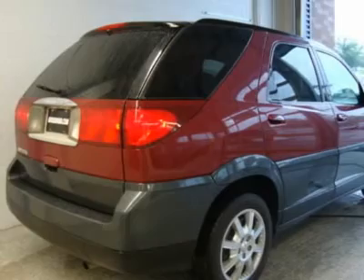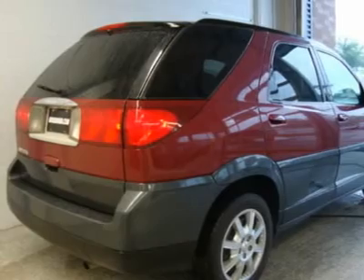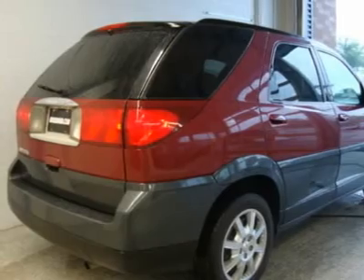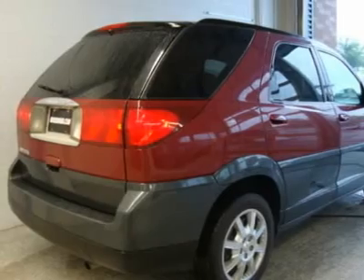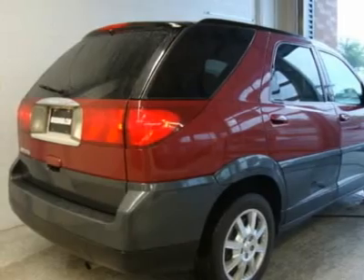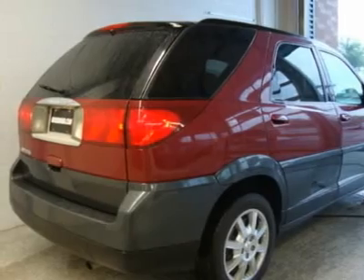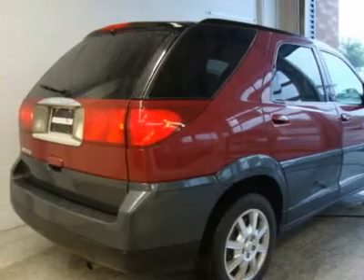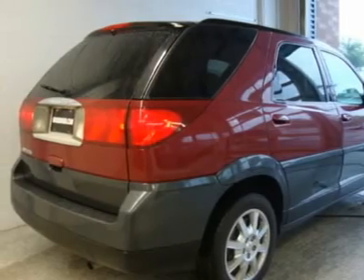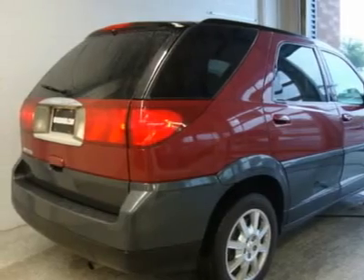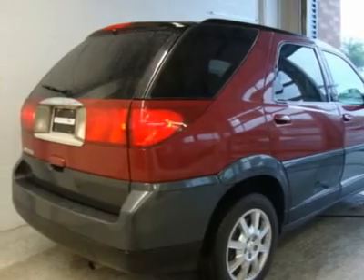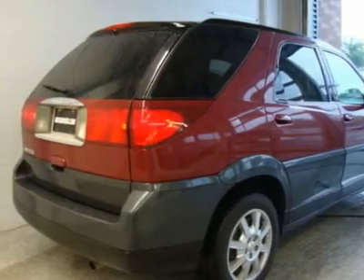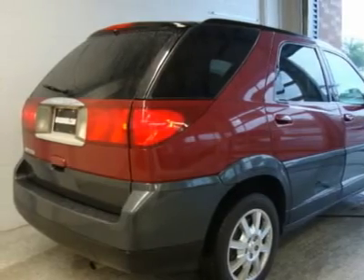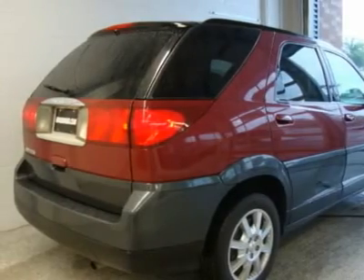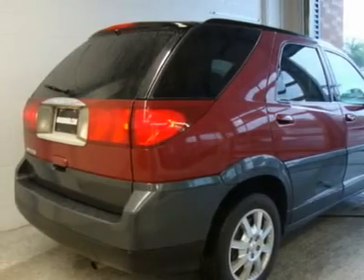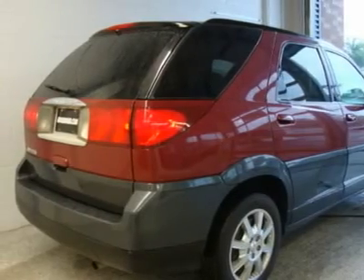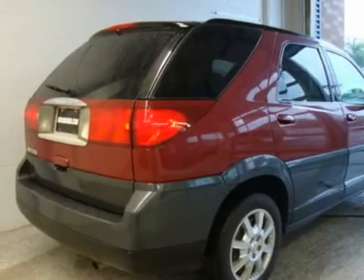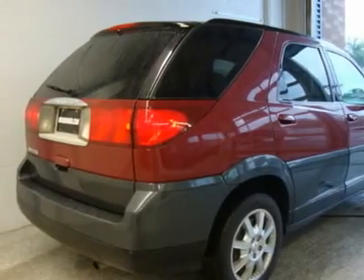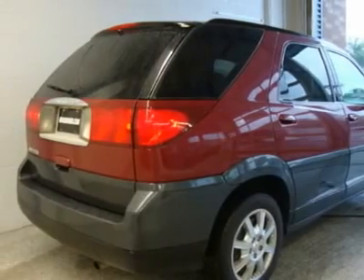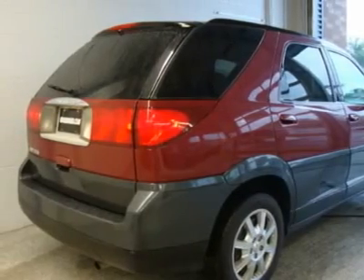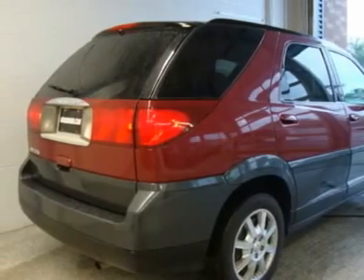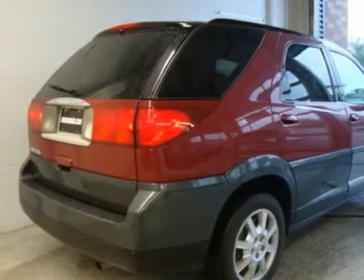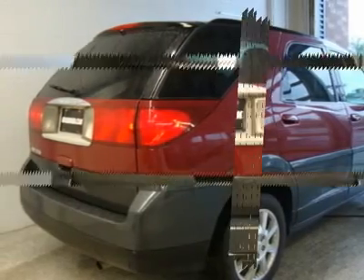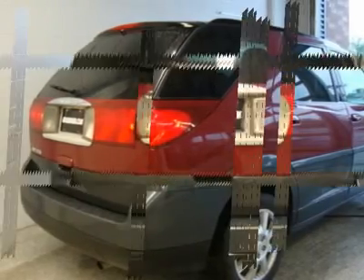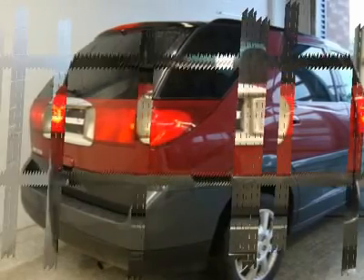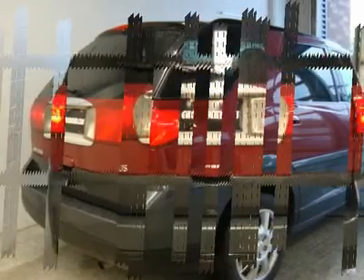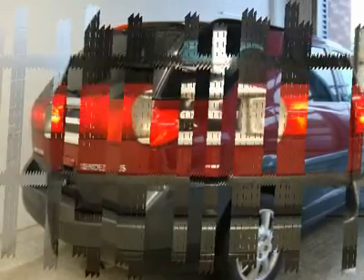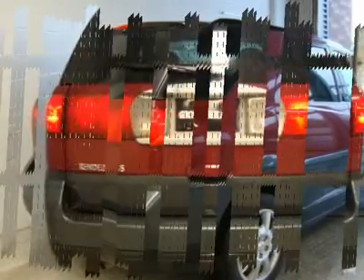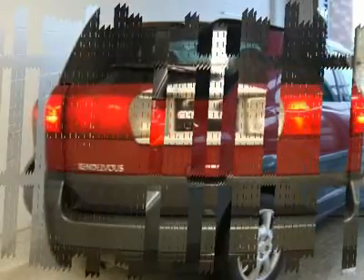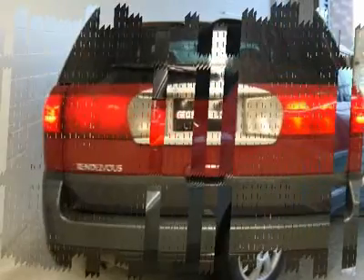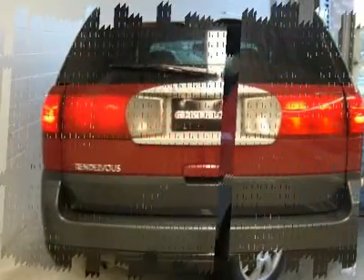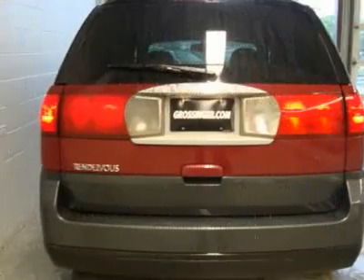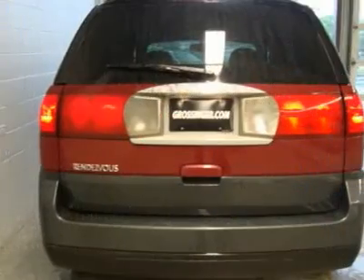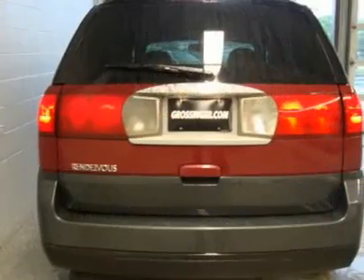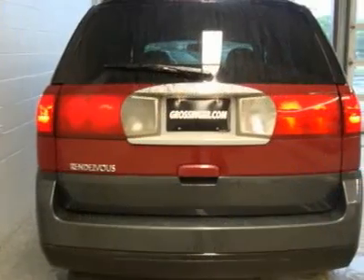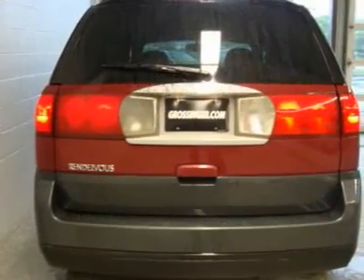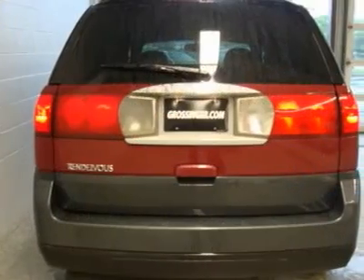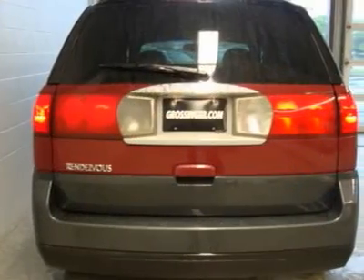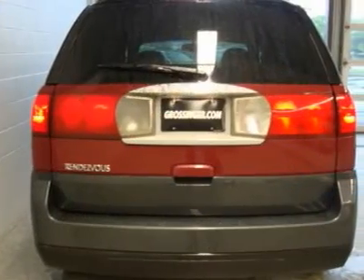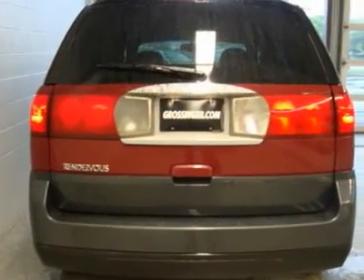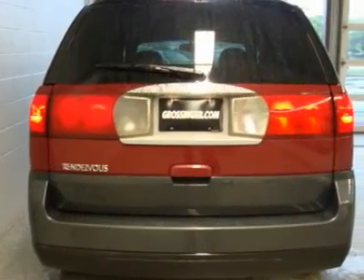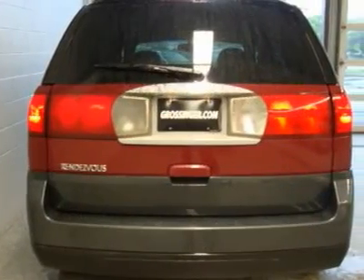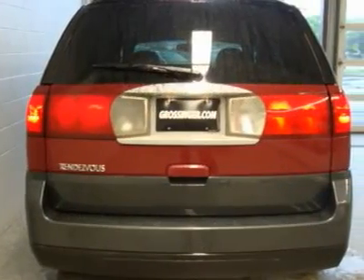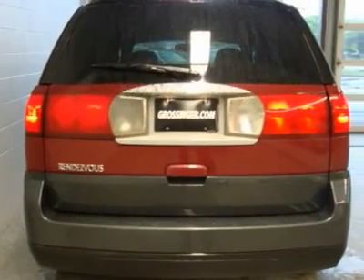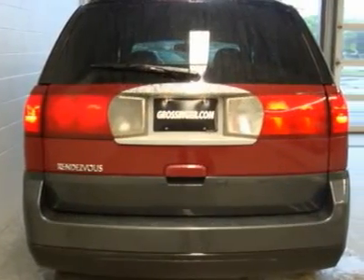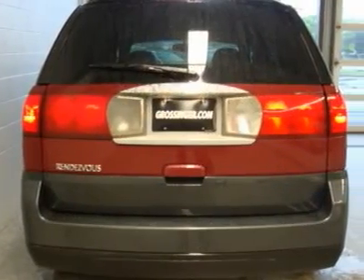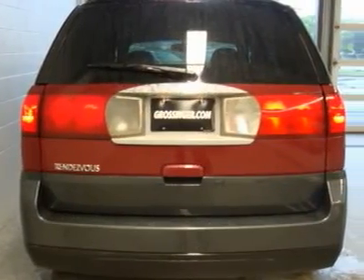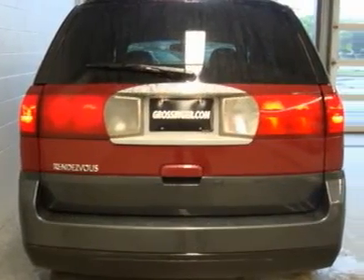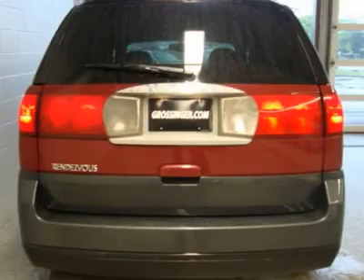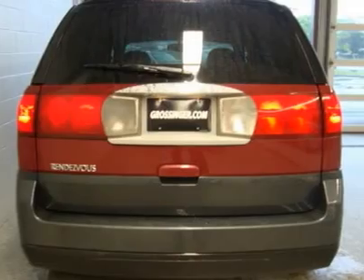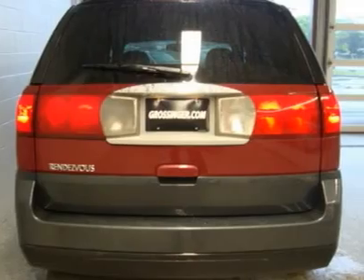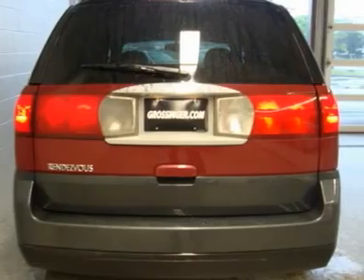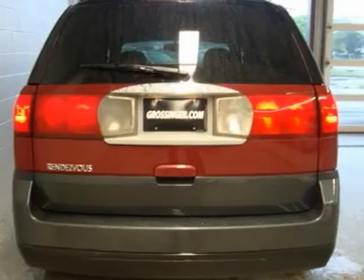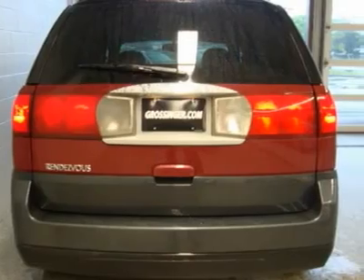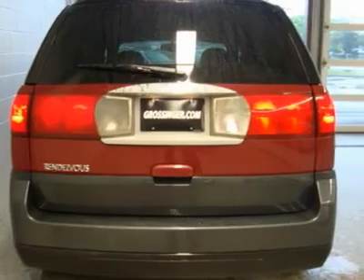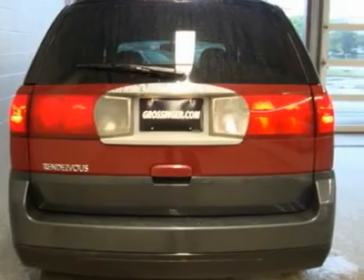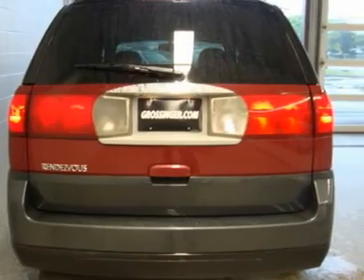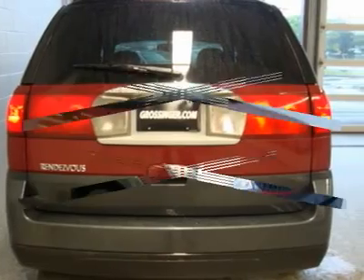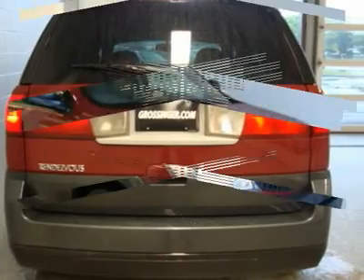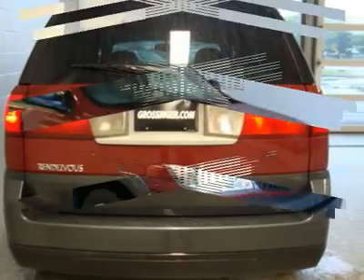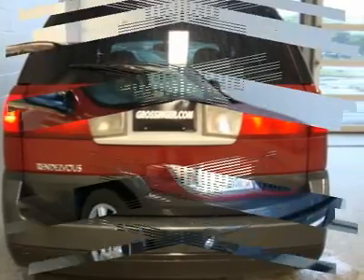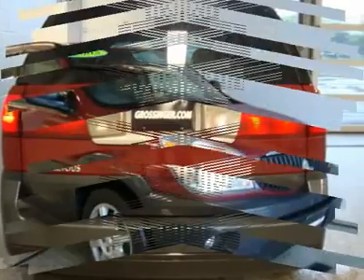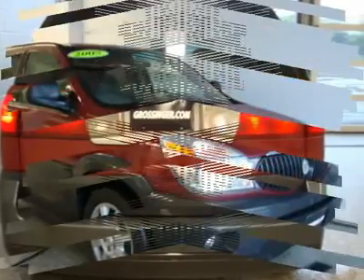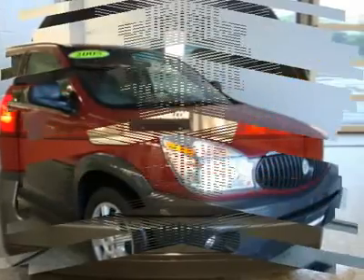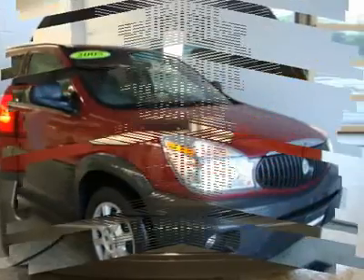Outside Rear View Mirrors: Power, Black, Folding Glass. Solar Ray Deep Tinted Rear Side and Lift Gate Windows.